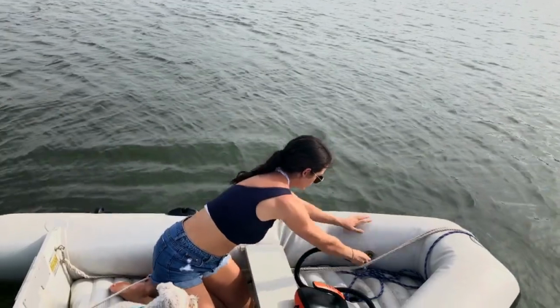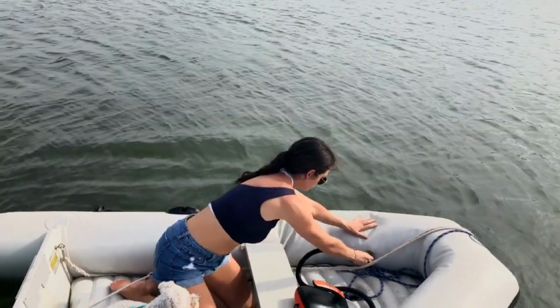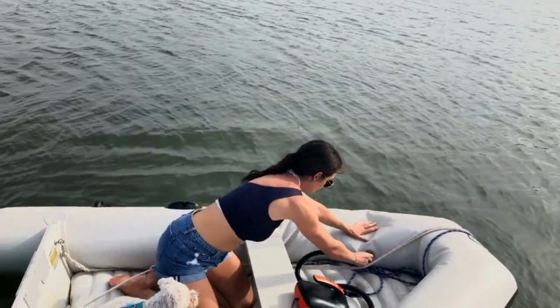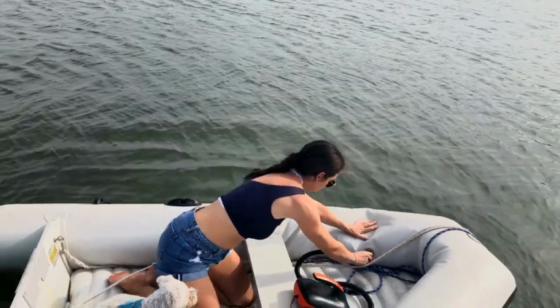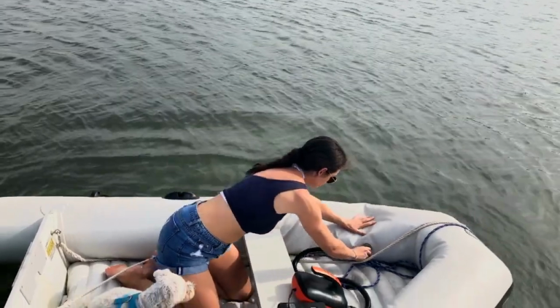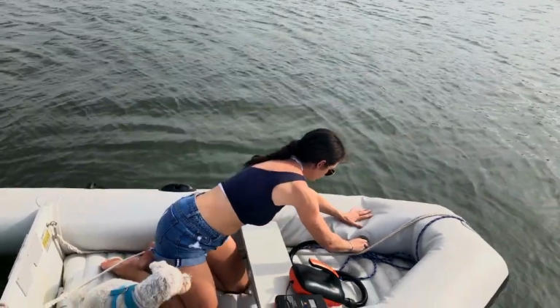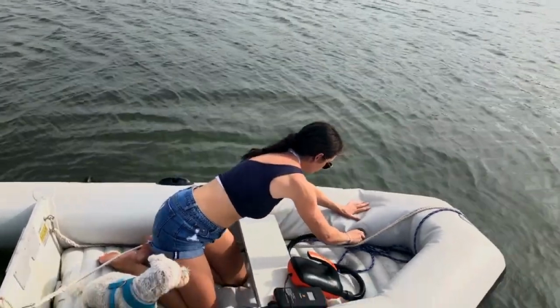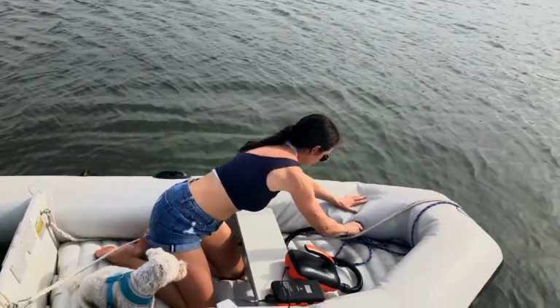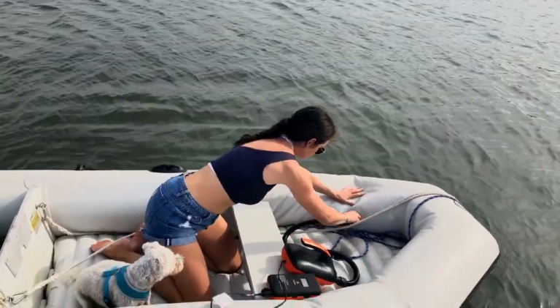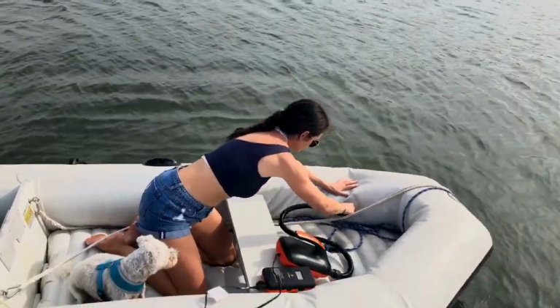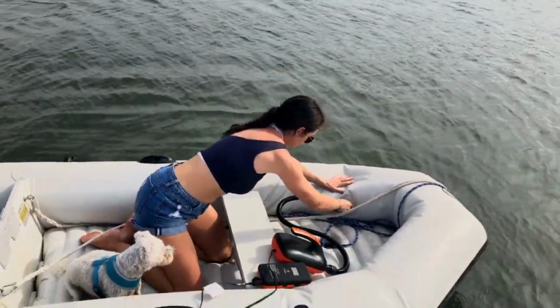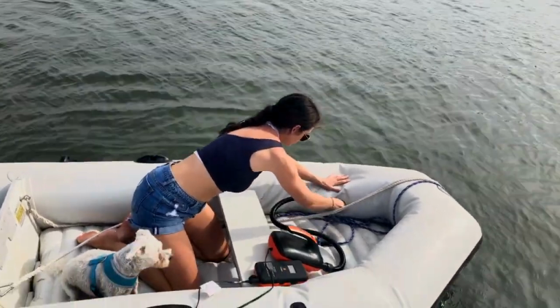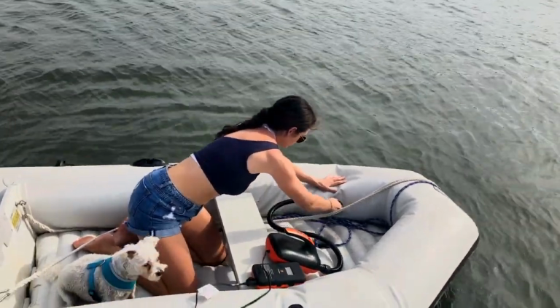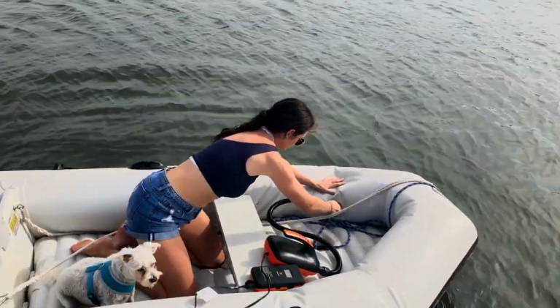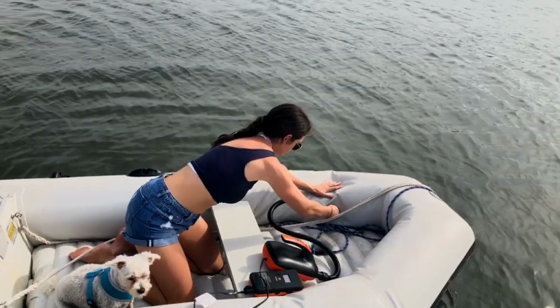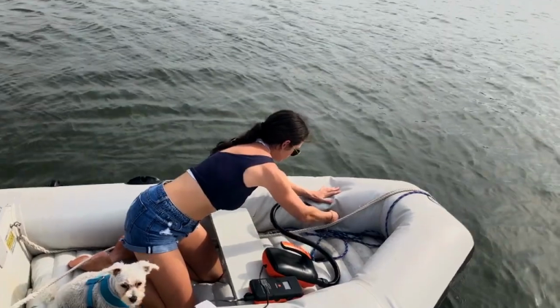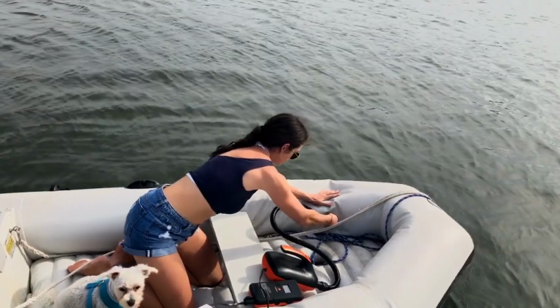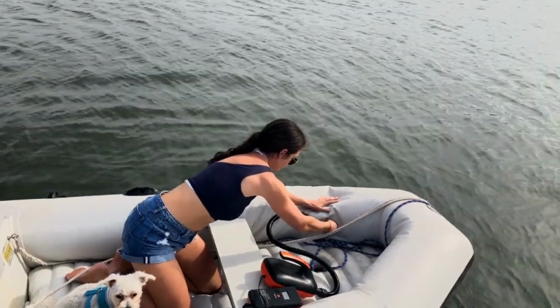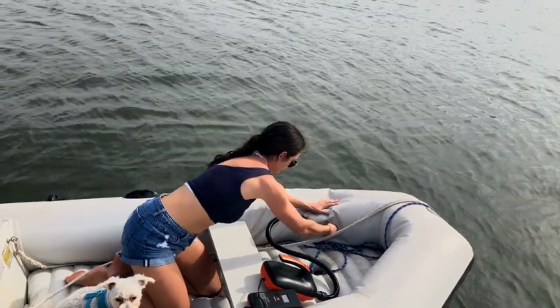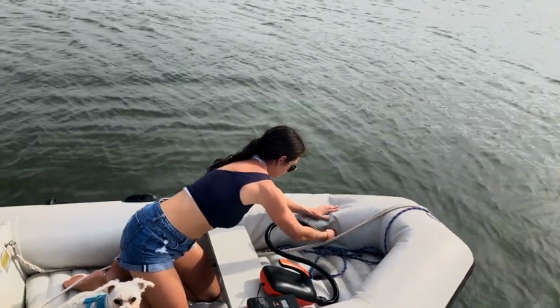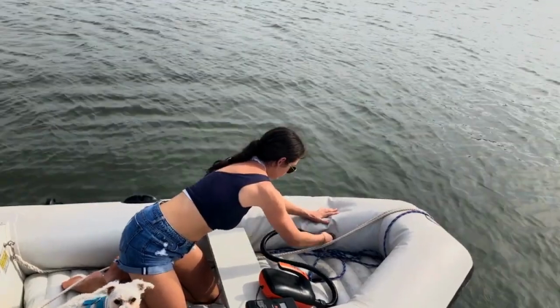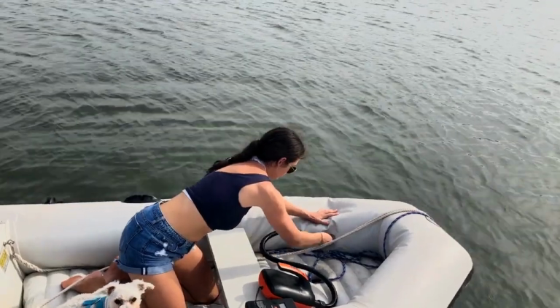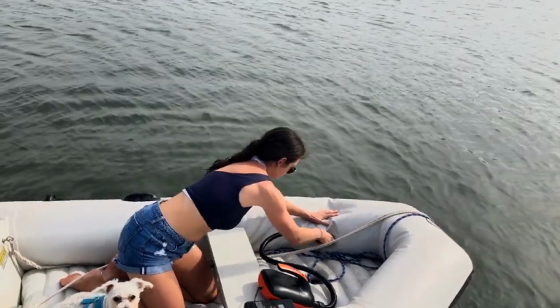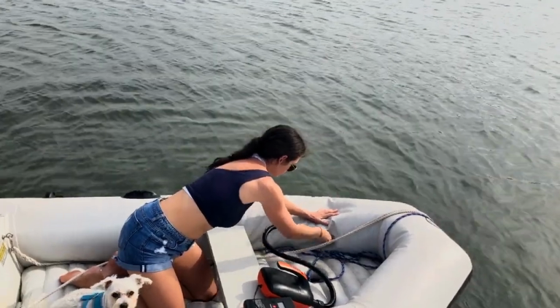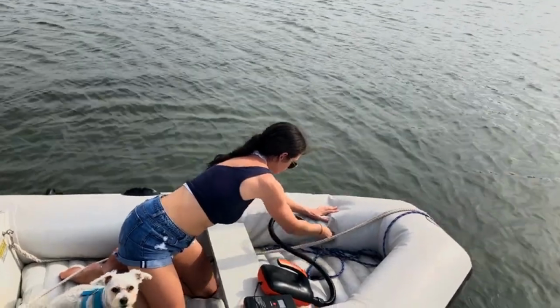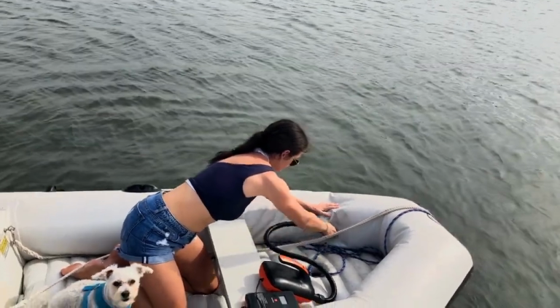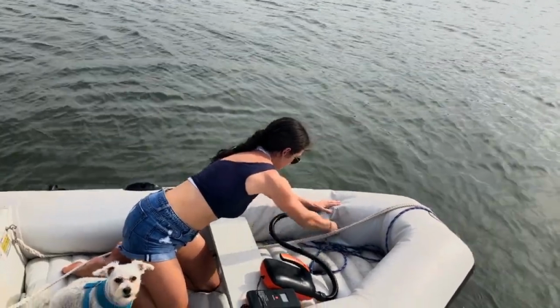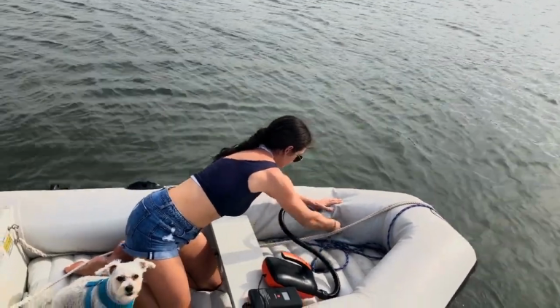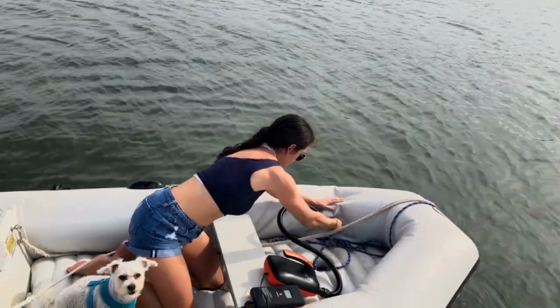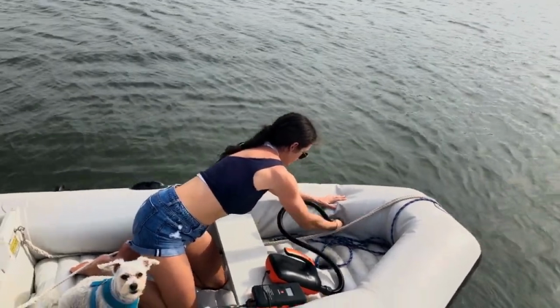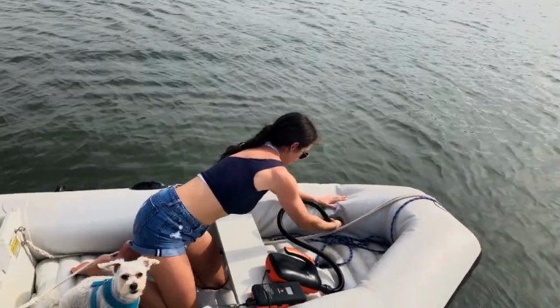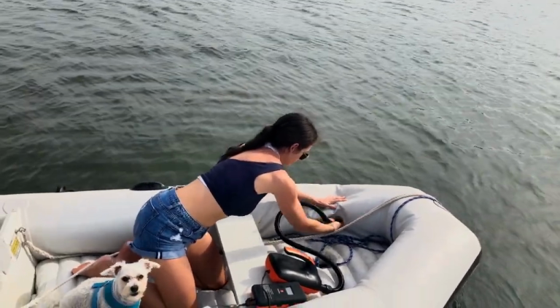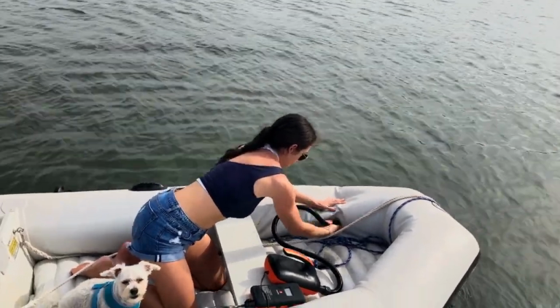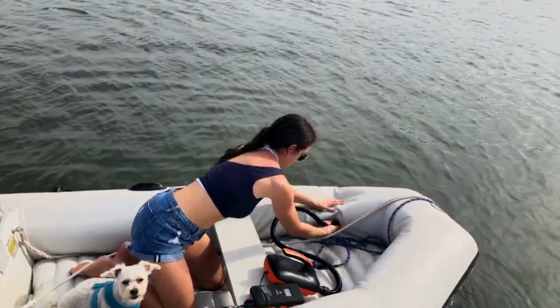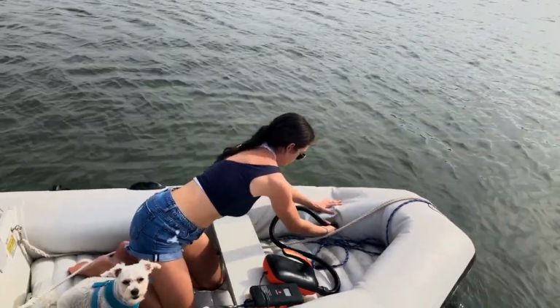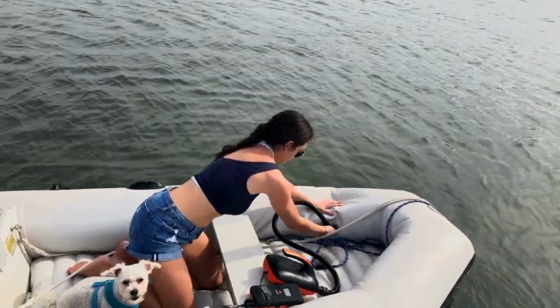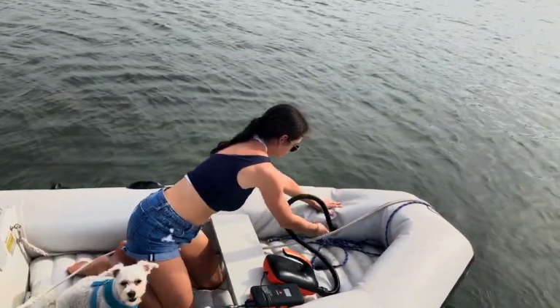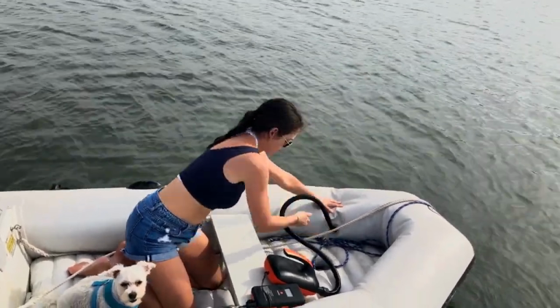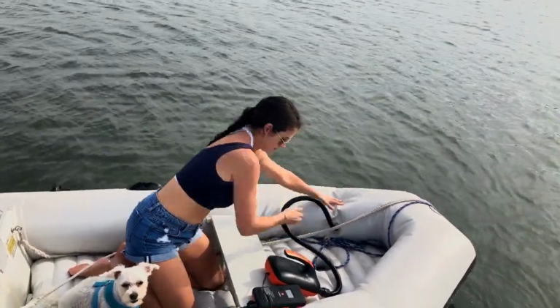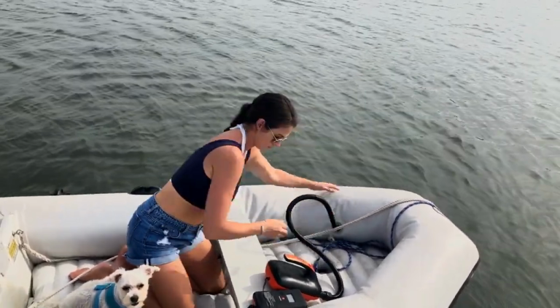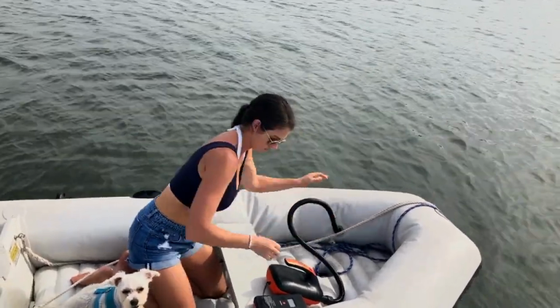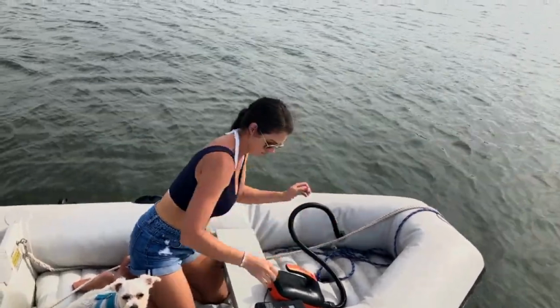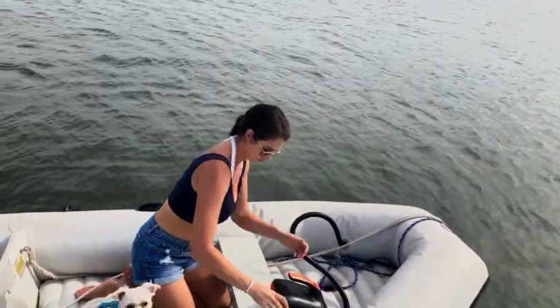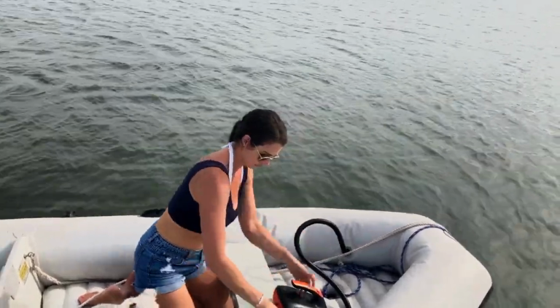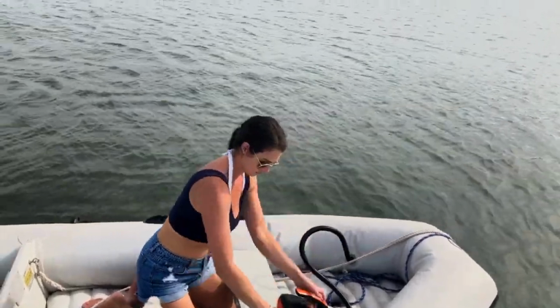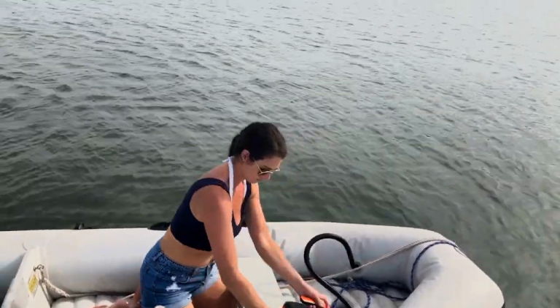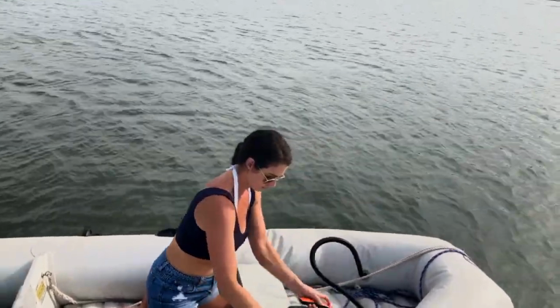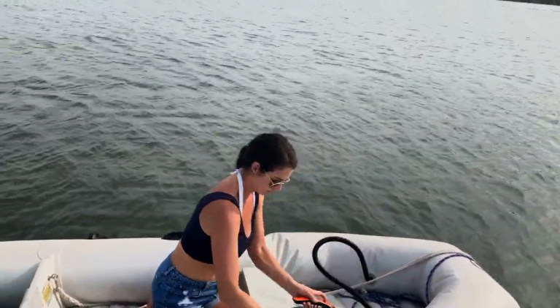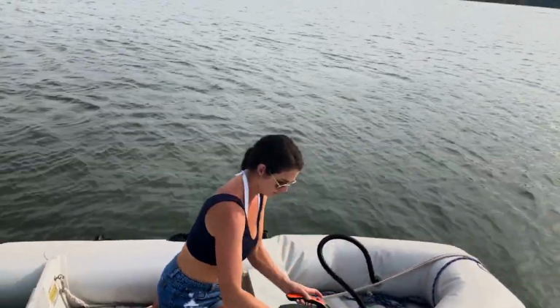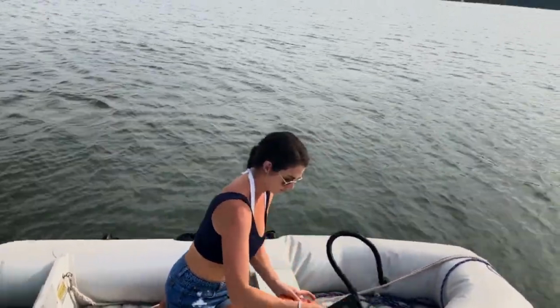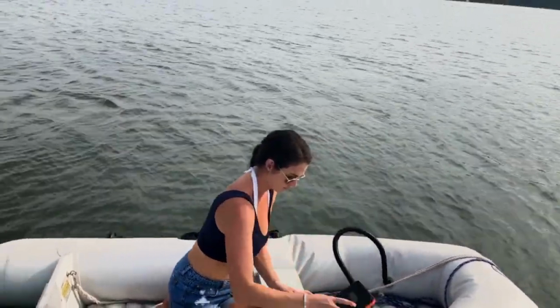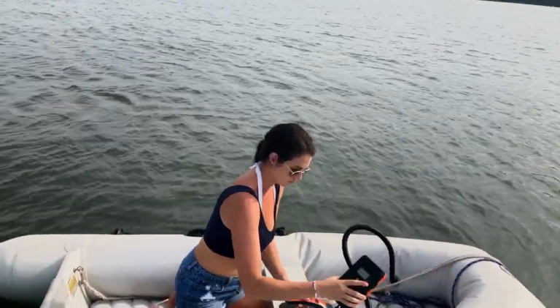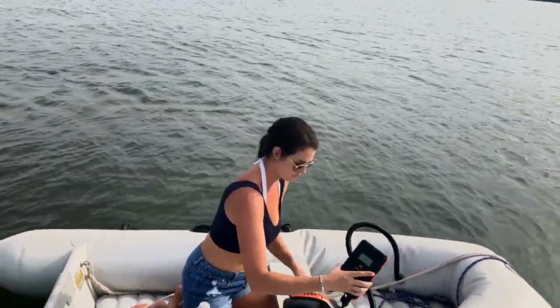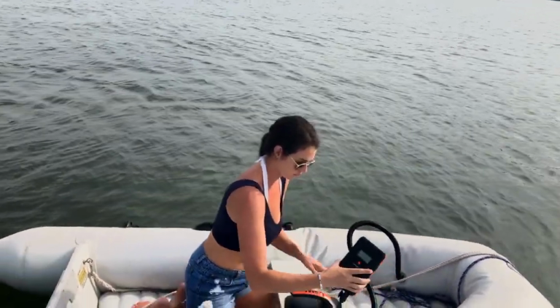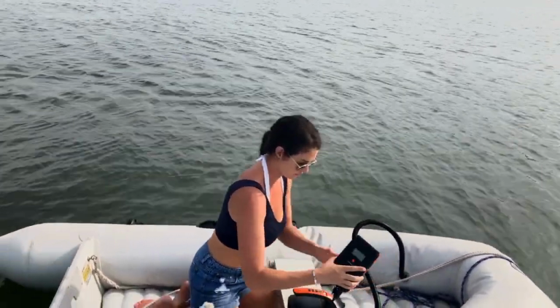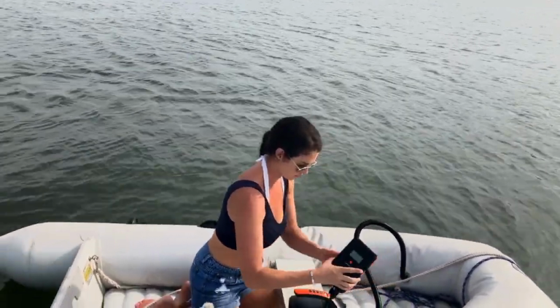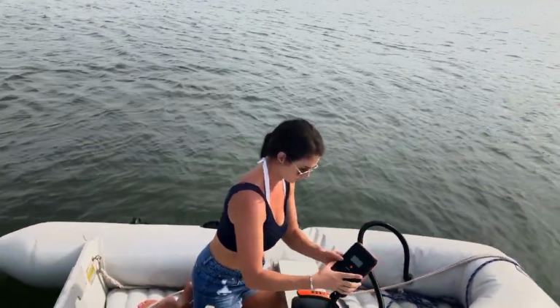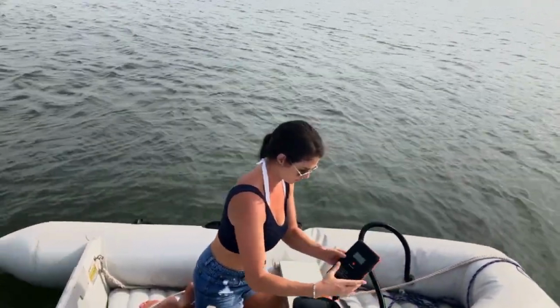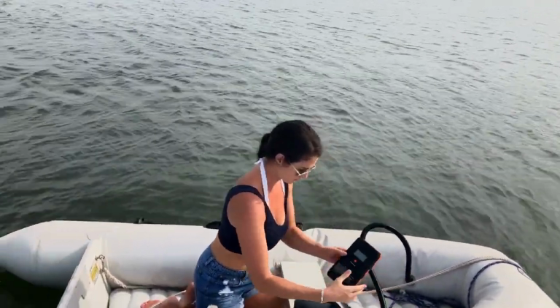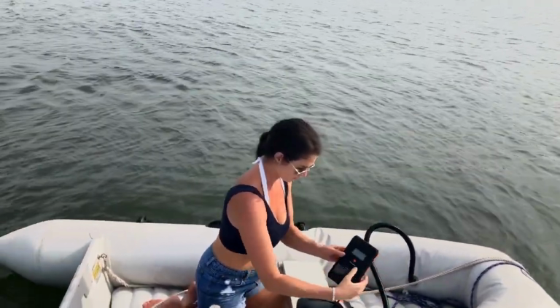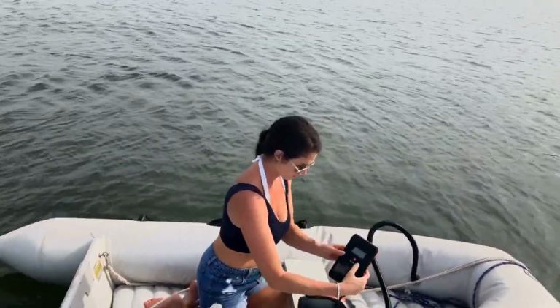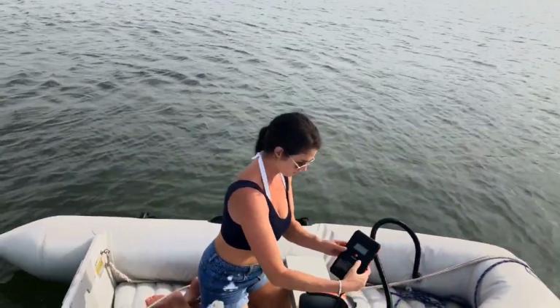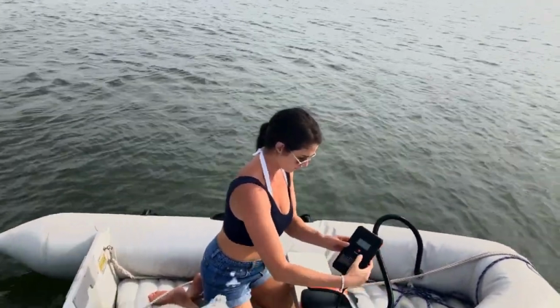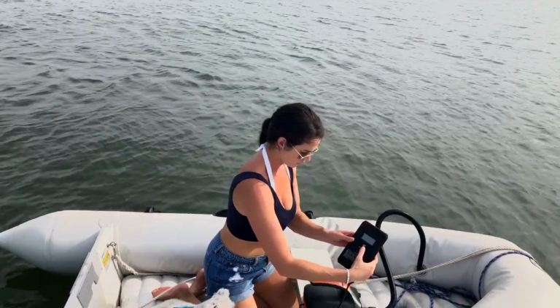You can also inflate your tender. Here I'm using the Porter Power because it's so much easier to just jump on and inflate.